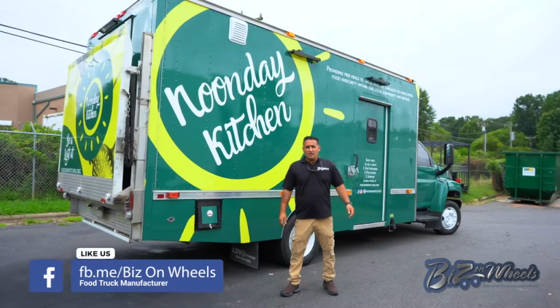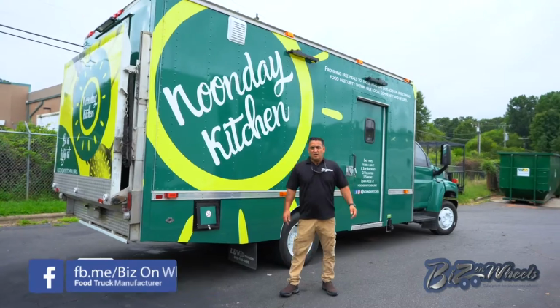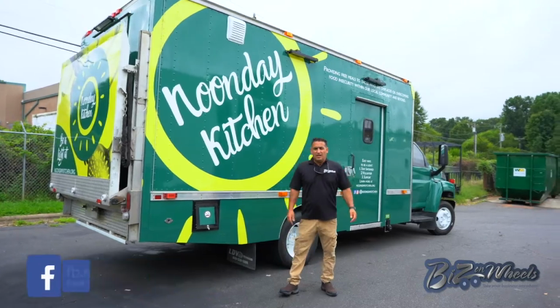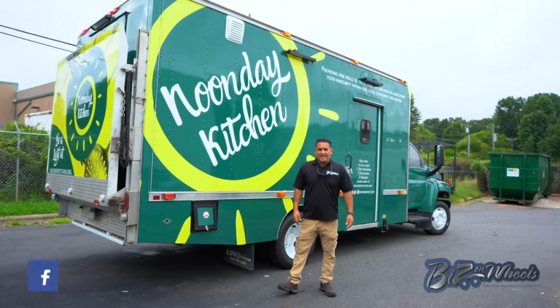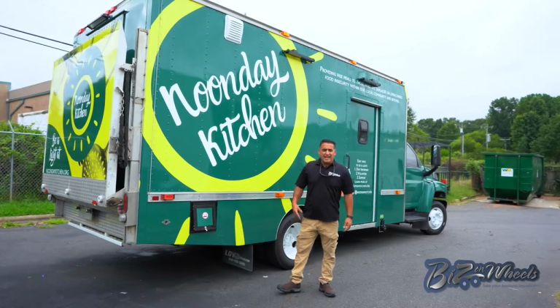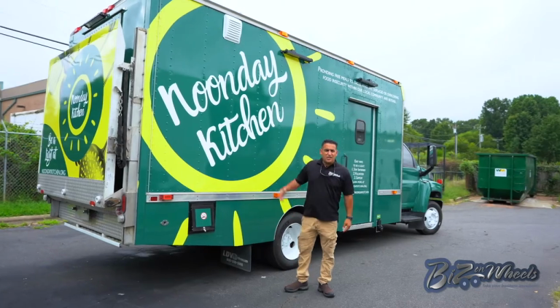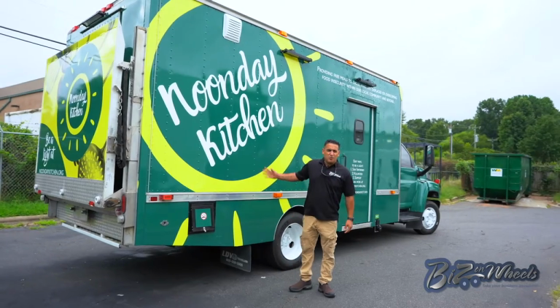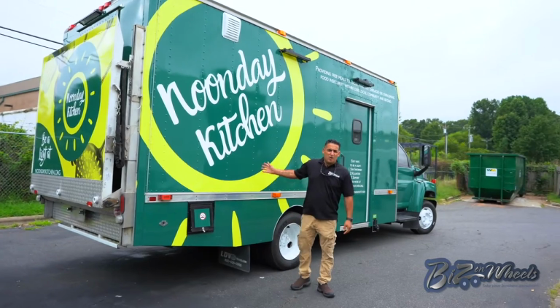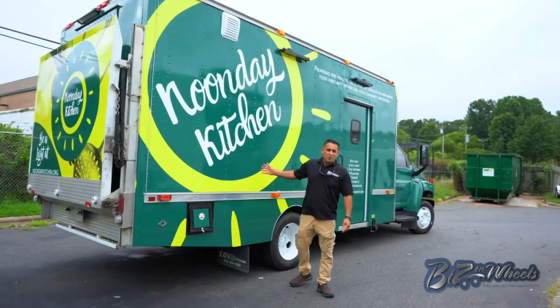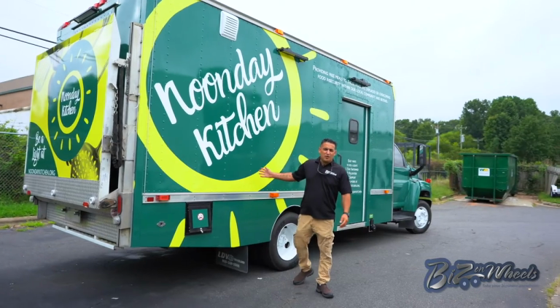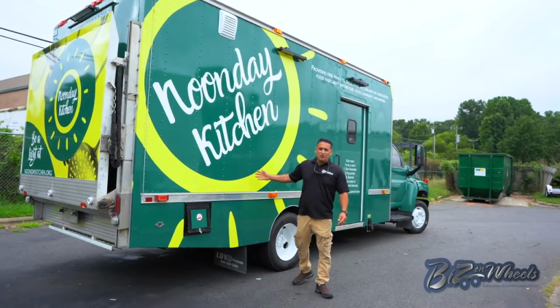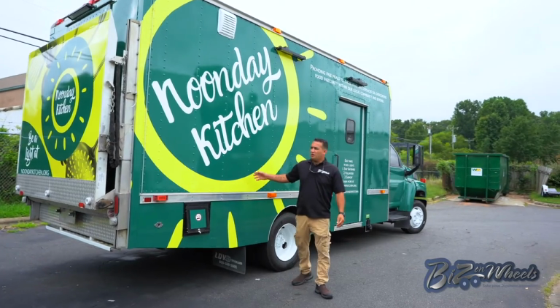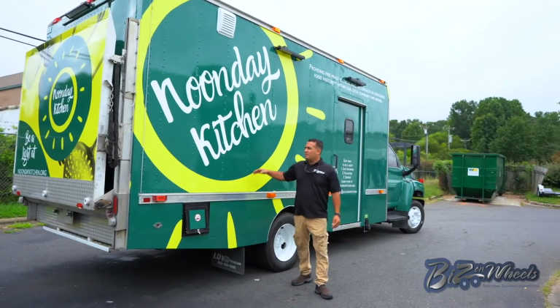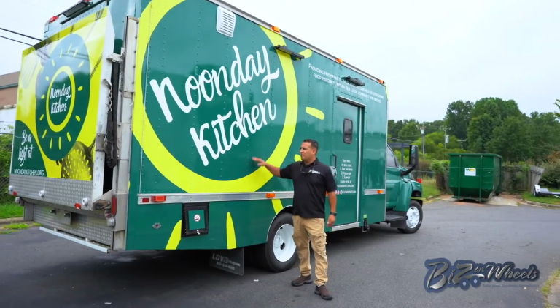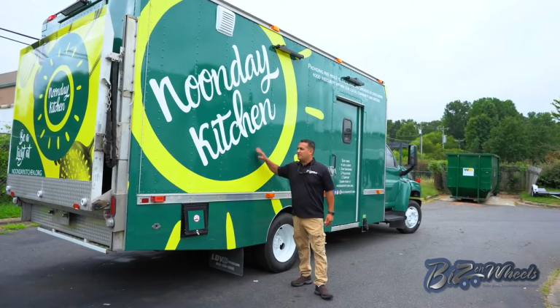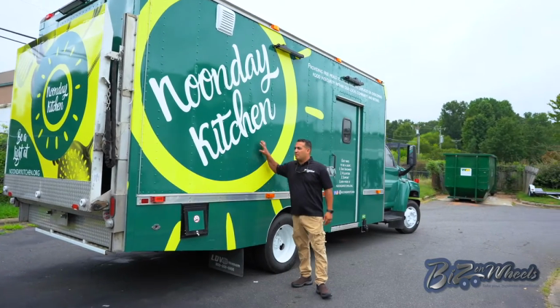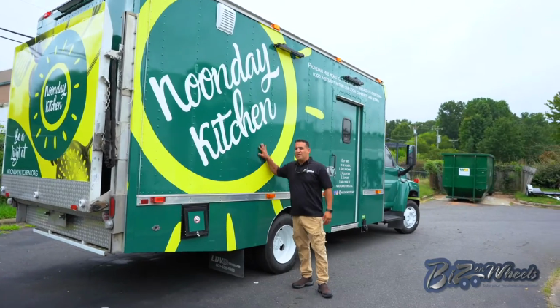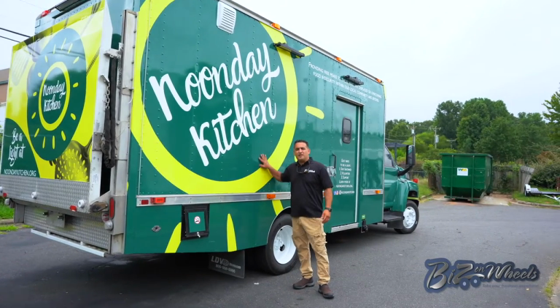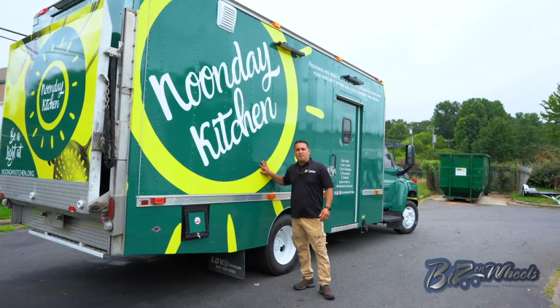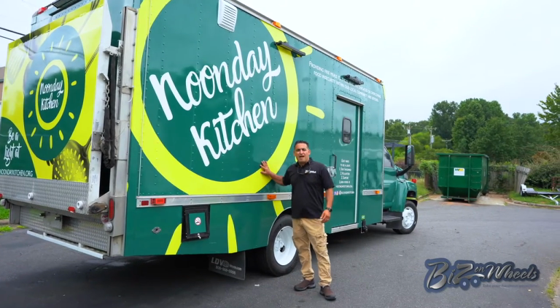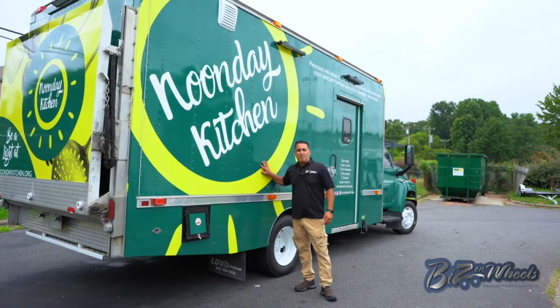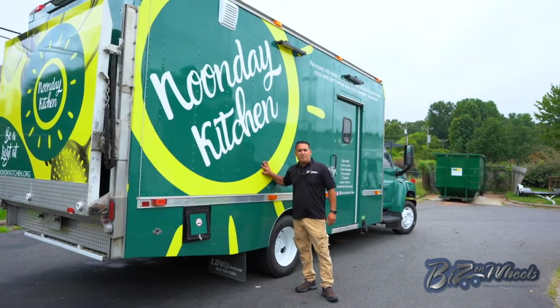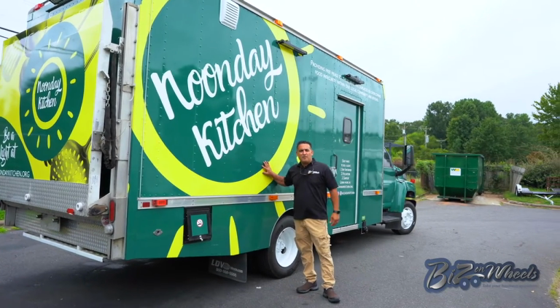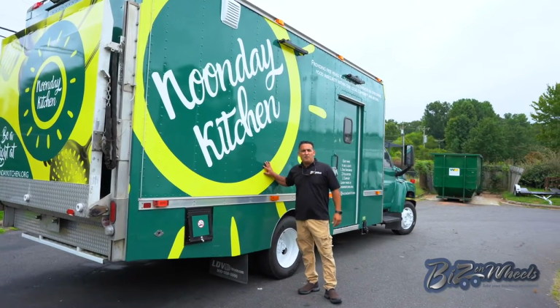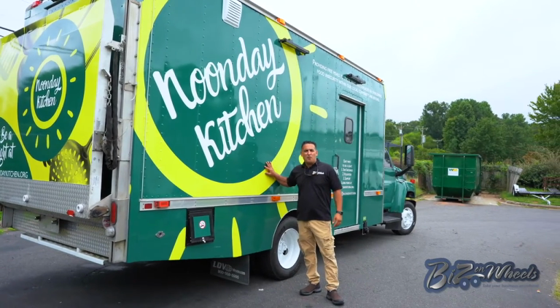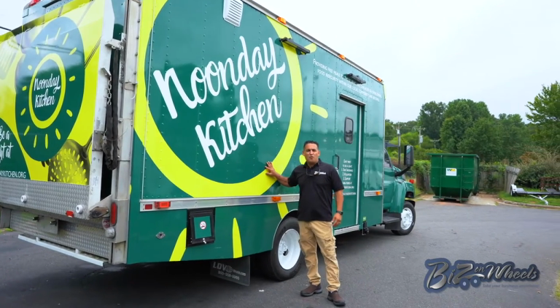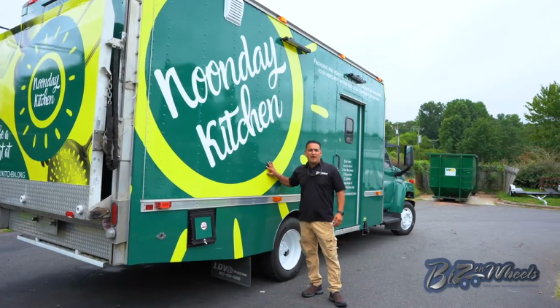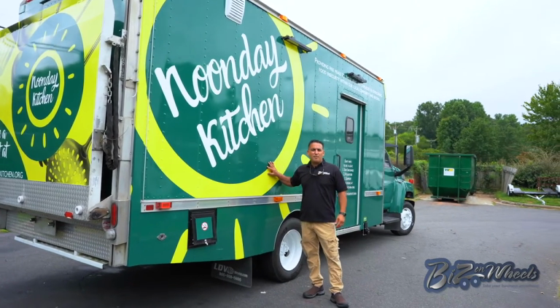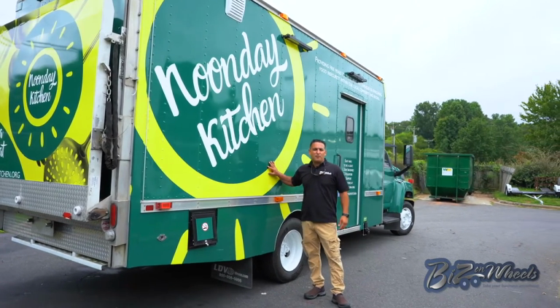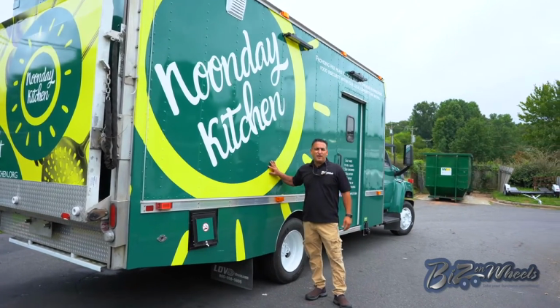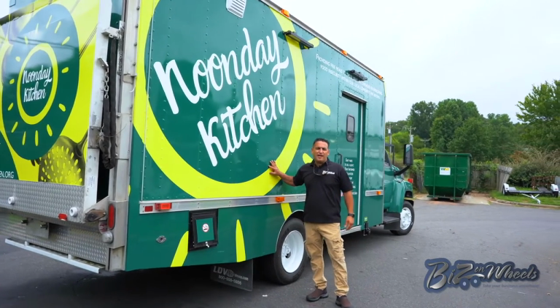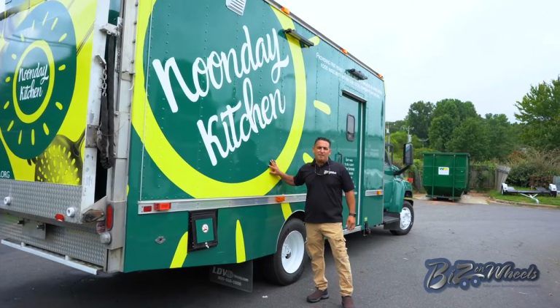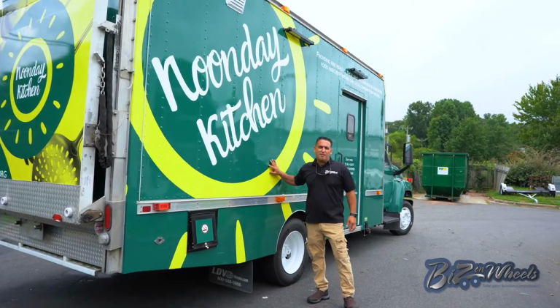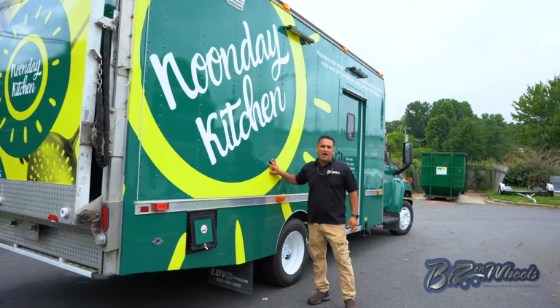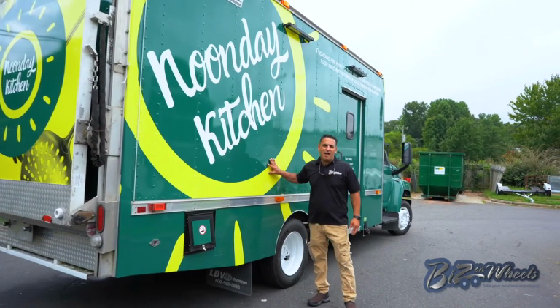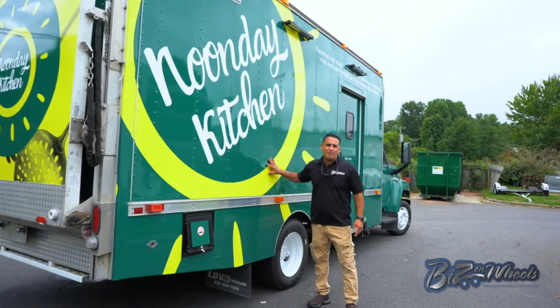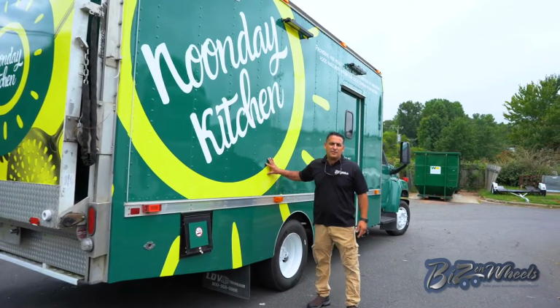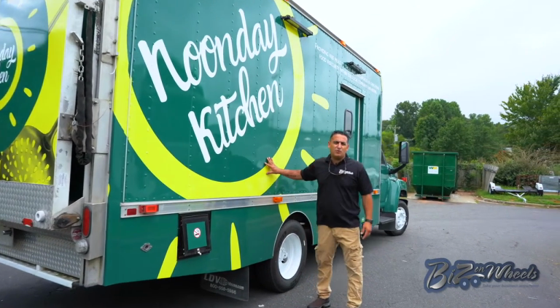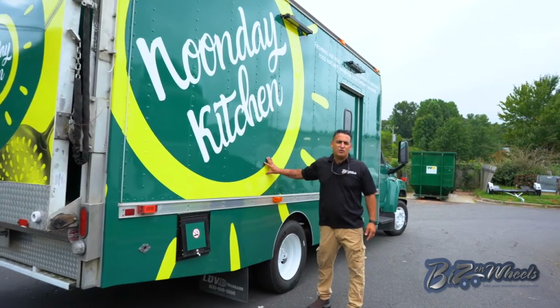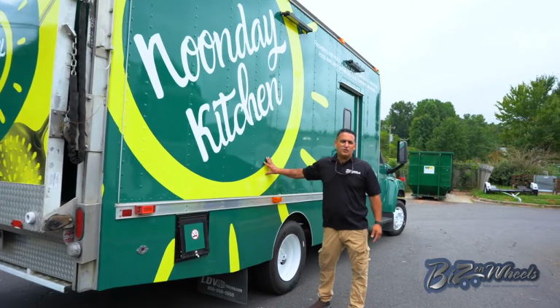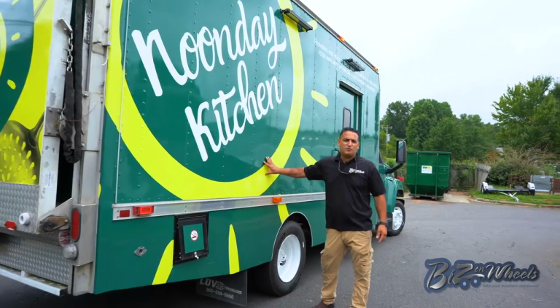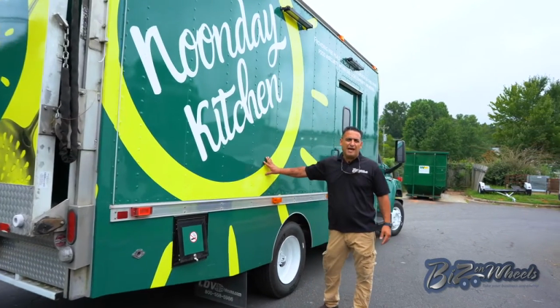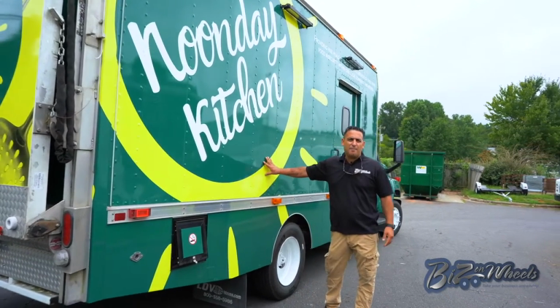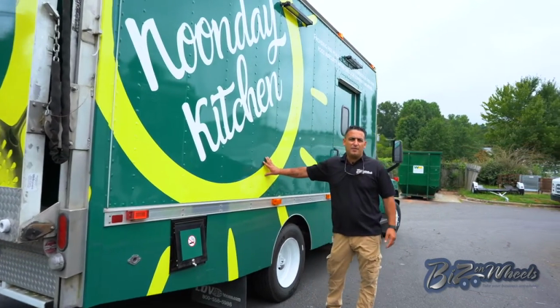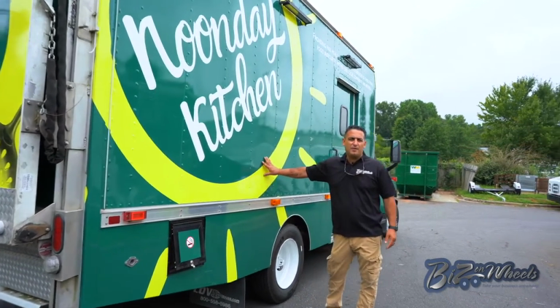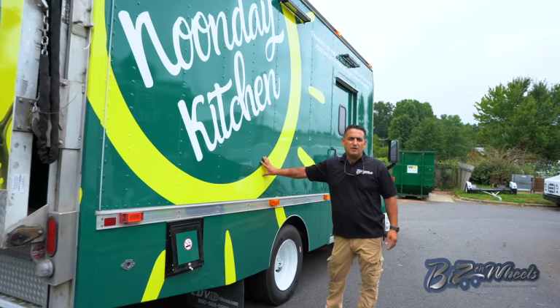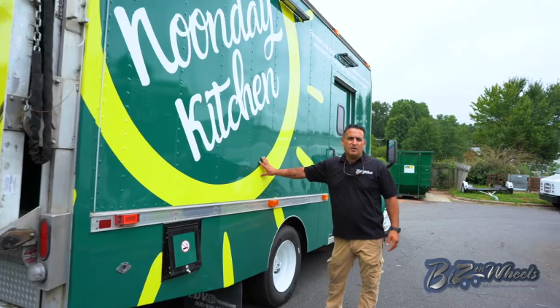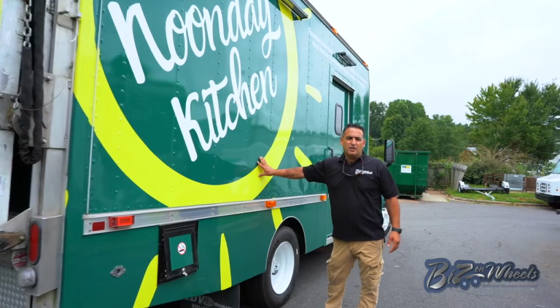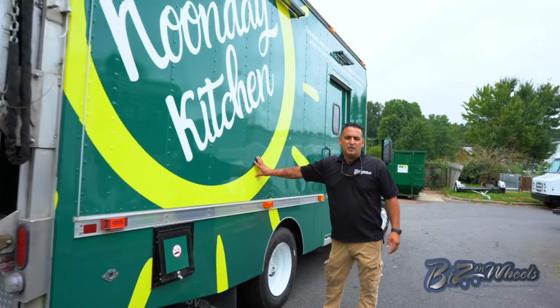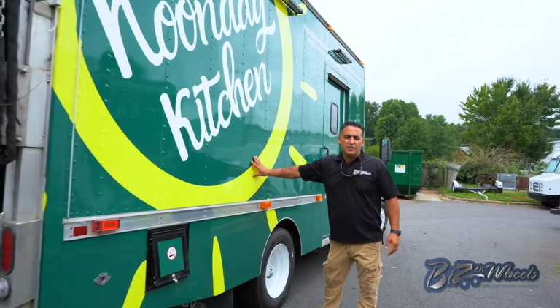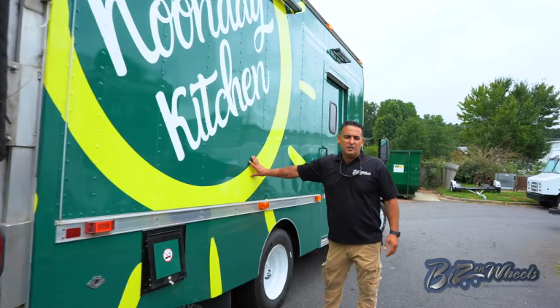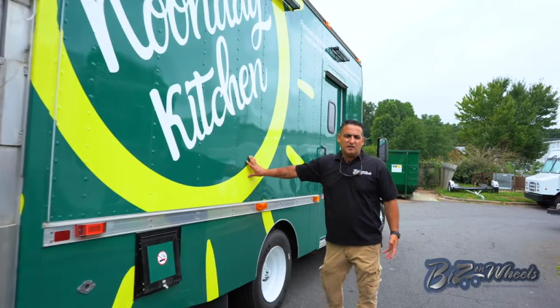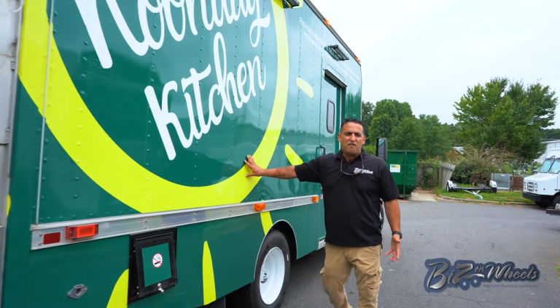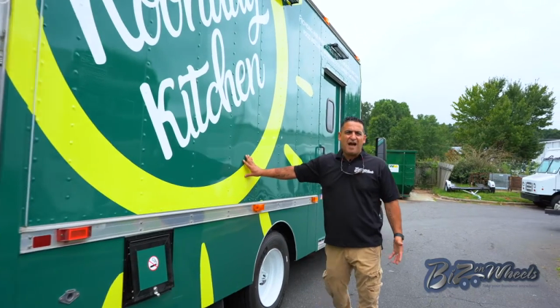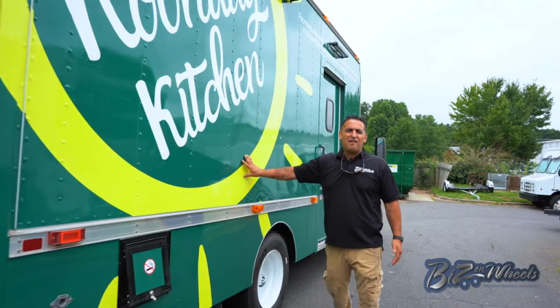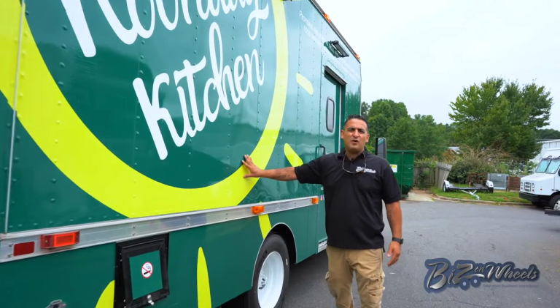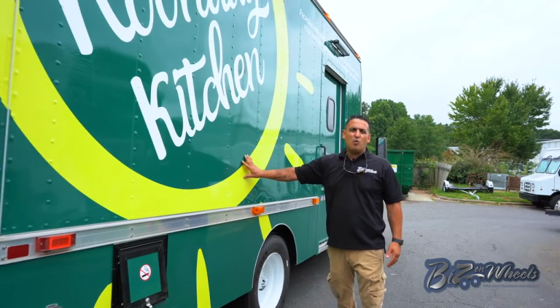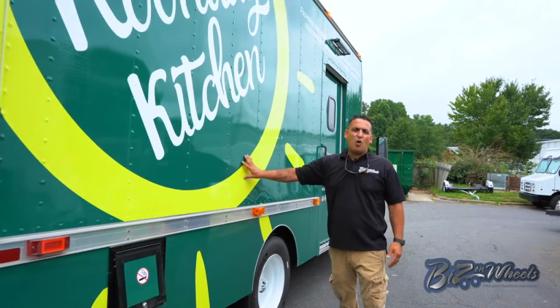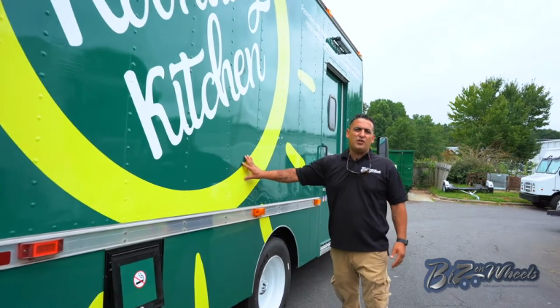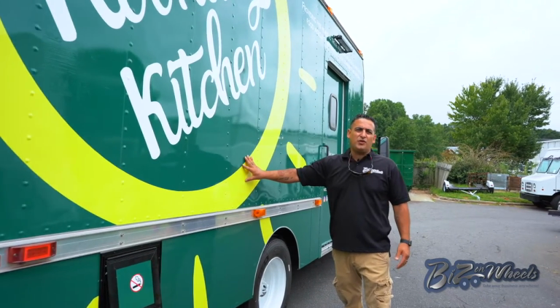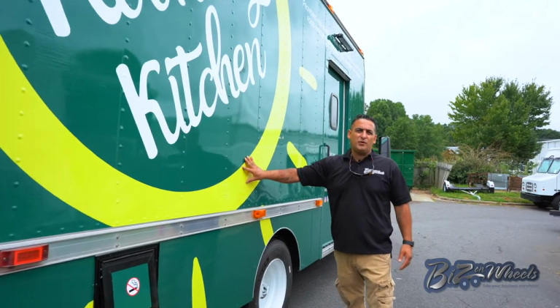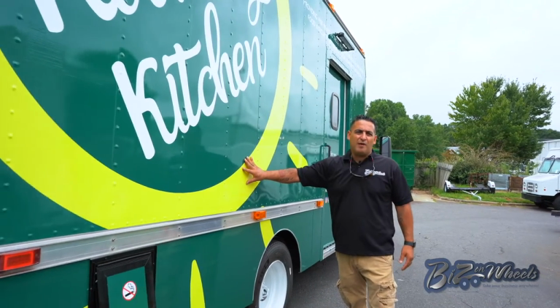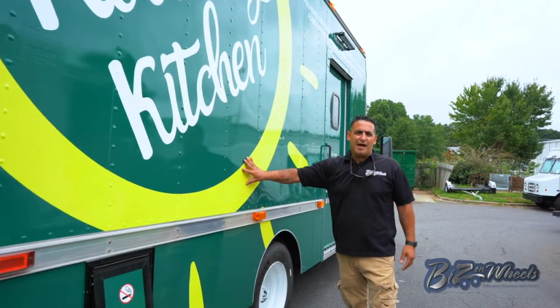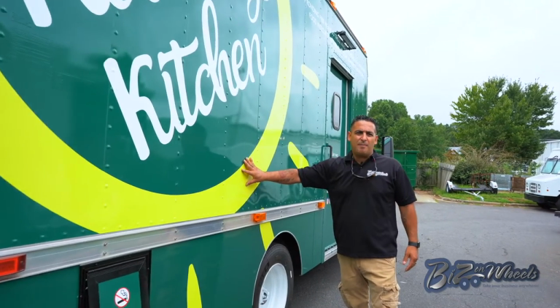Like any truck we do, it's completely wrapped — full wrap, 3M high-resolution wrap. It has a 5-year warranty on the wrap.